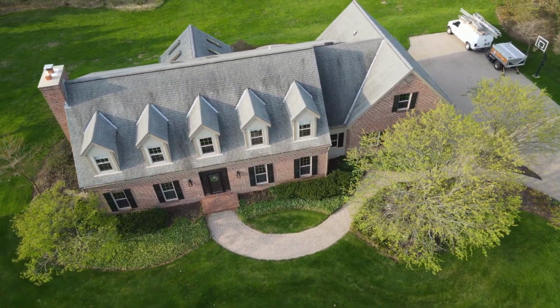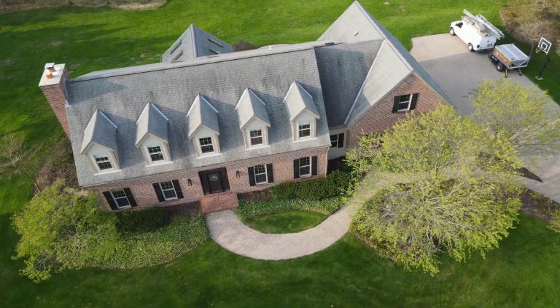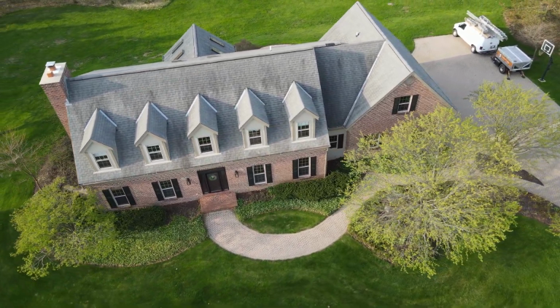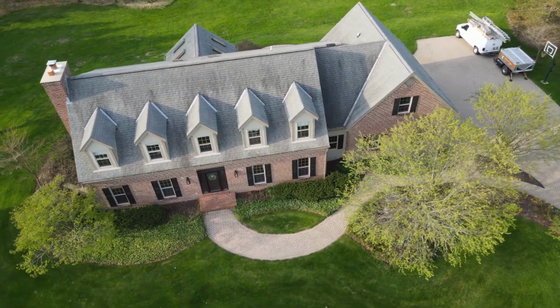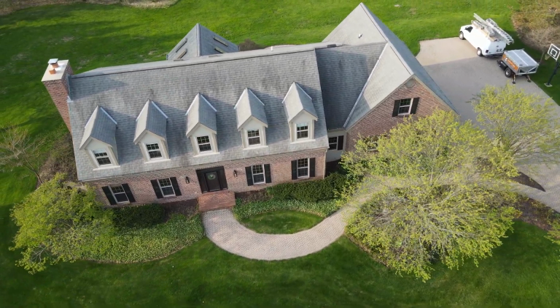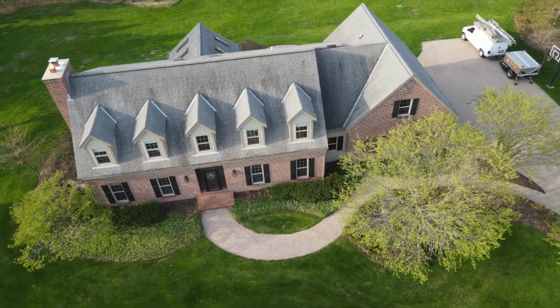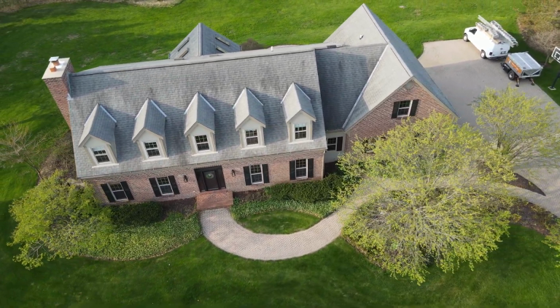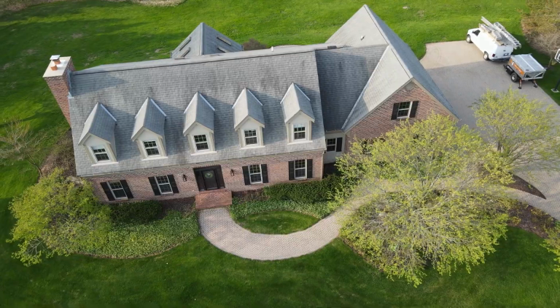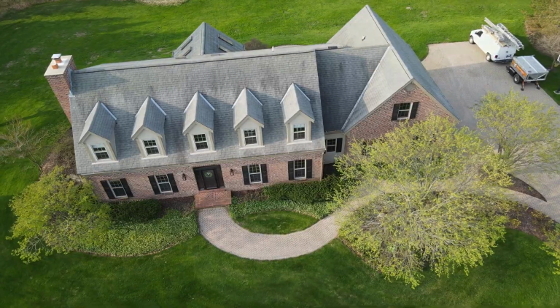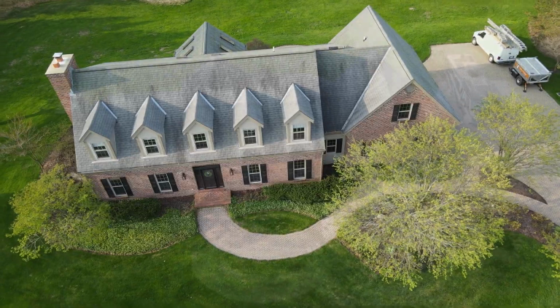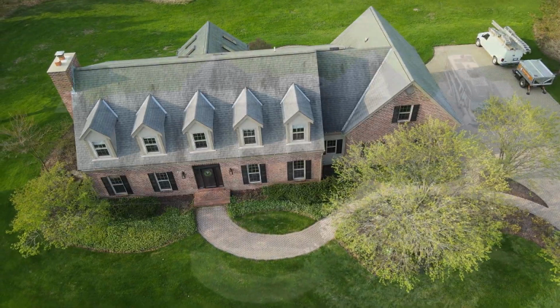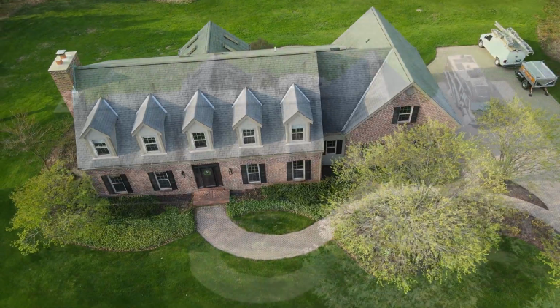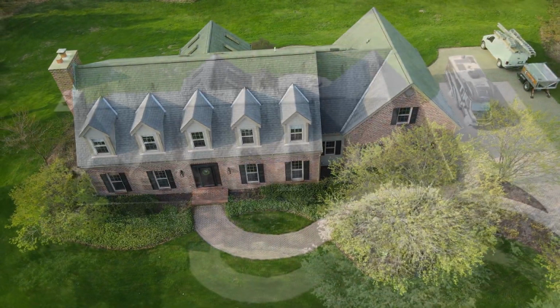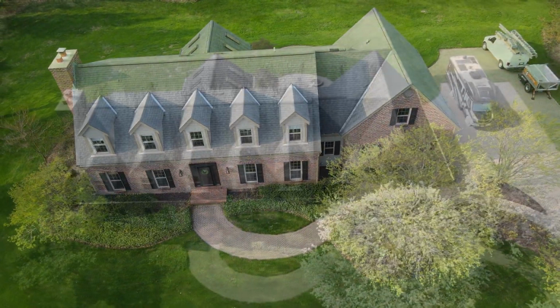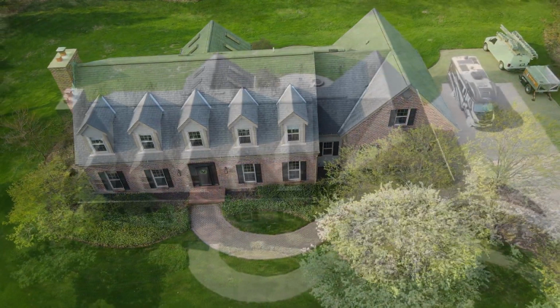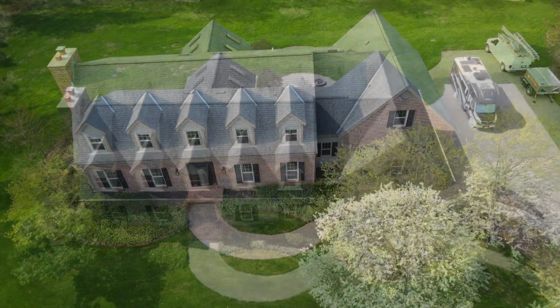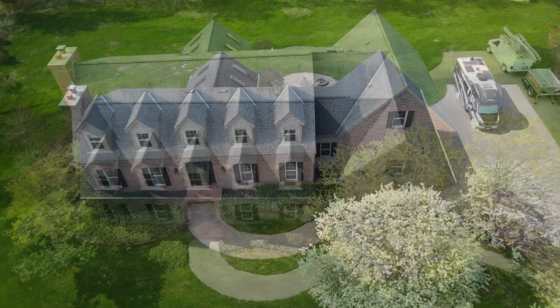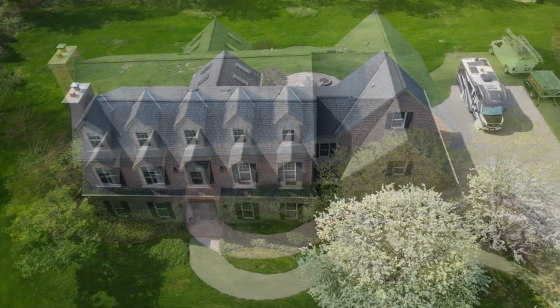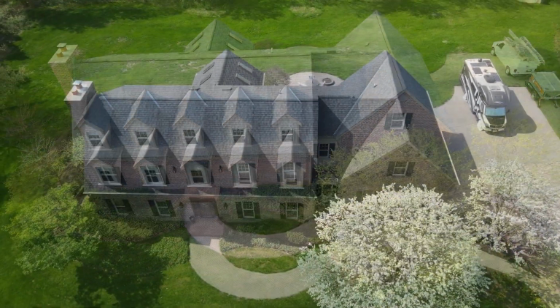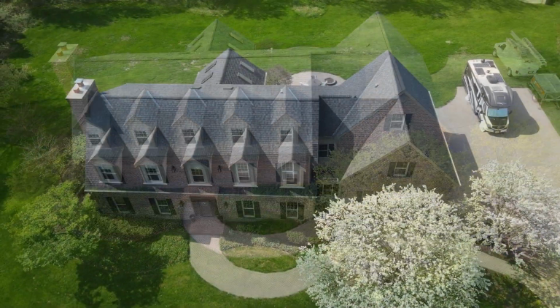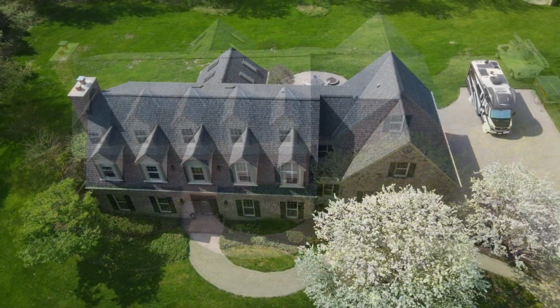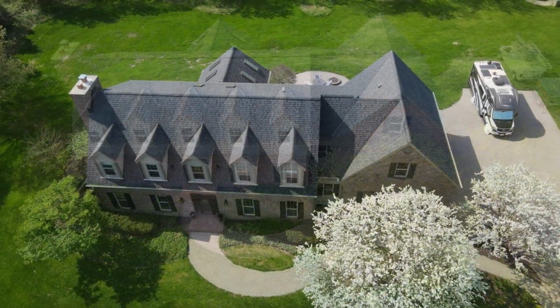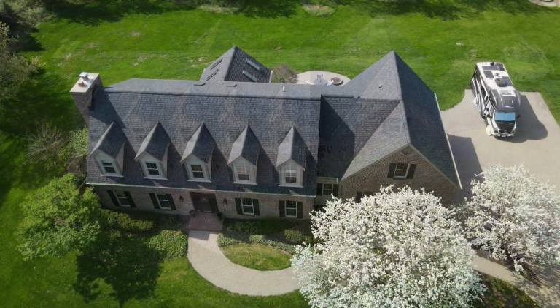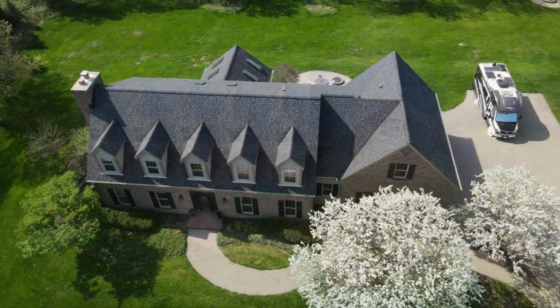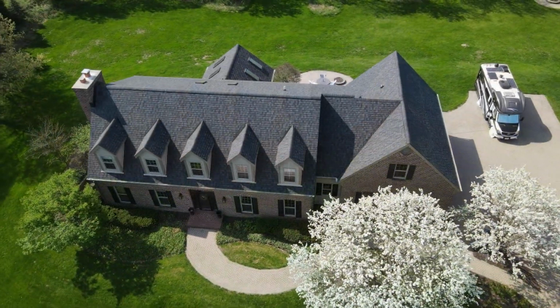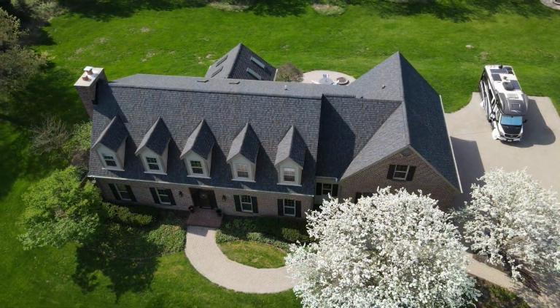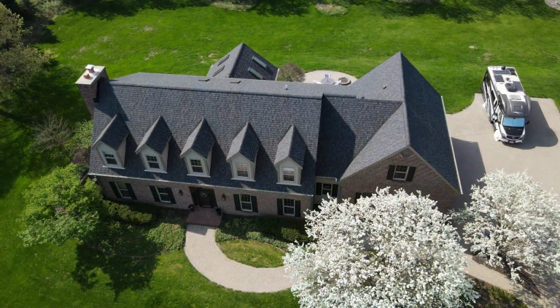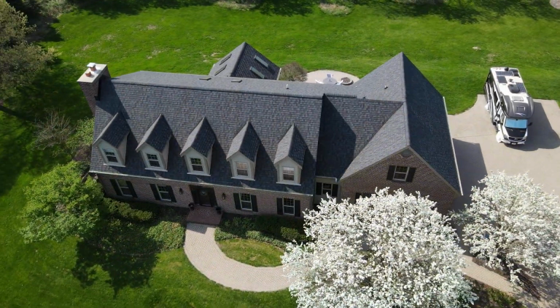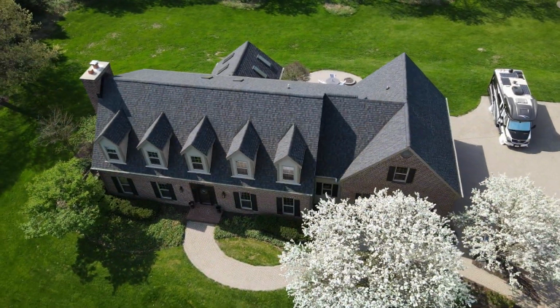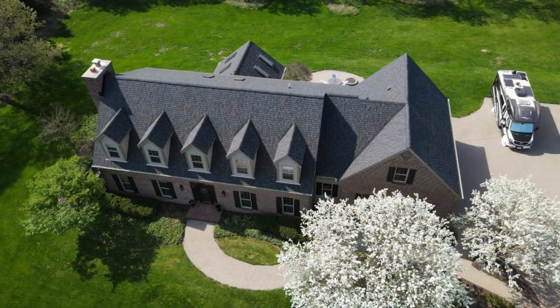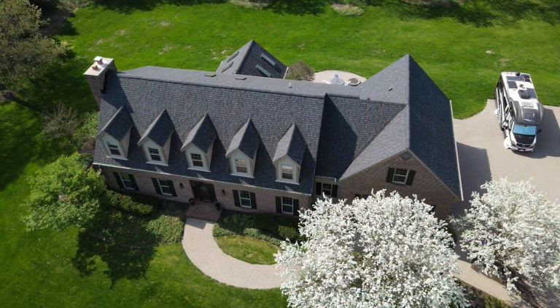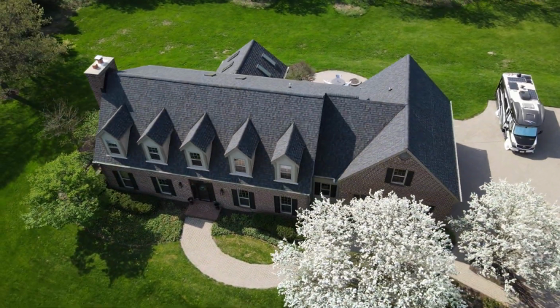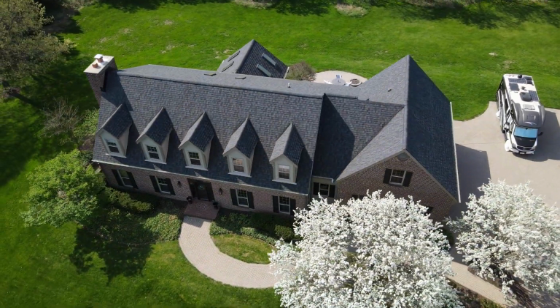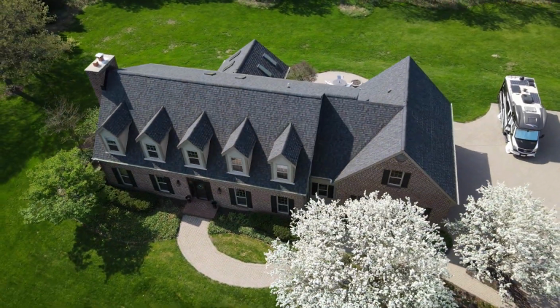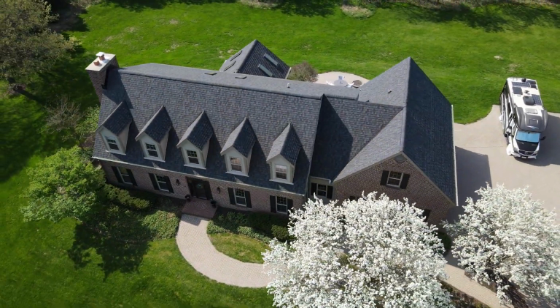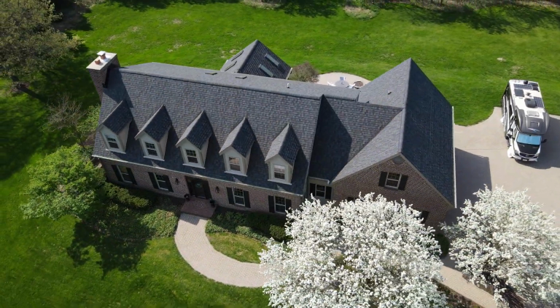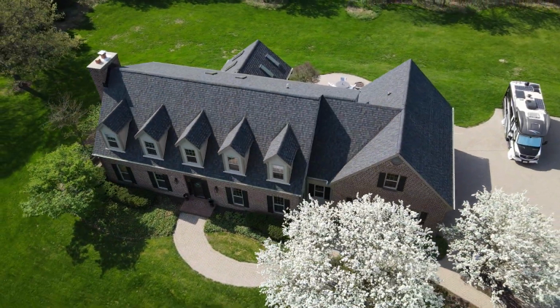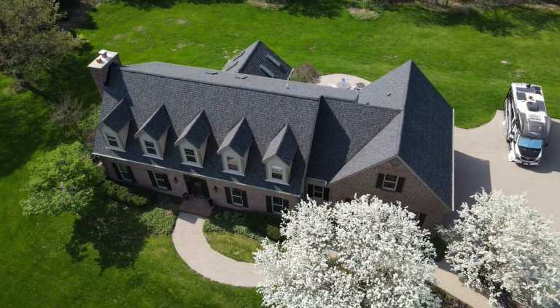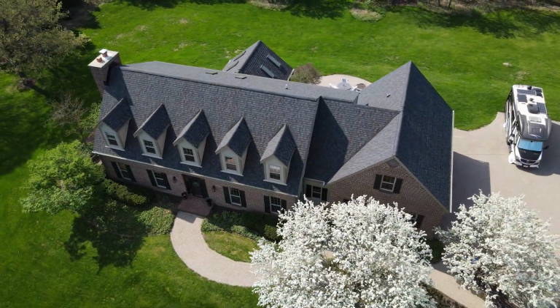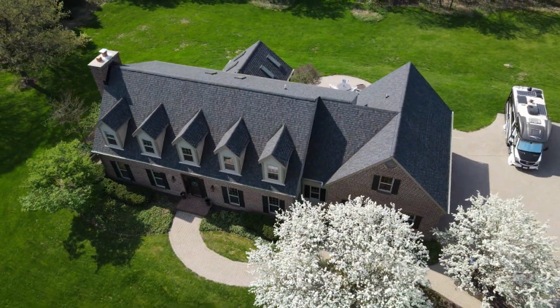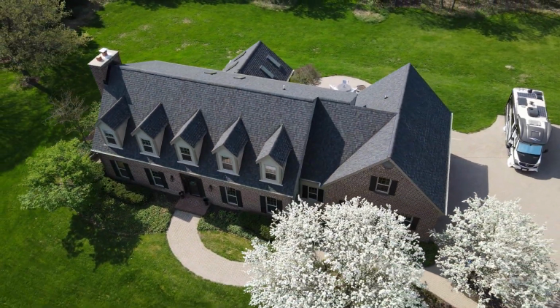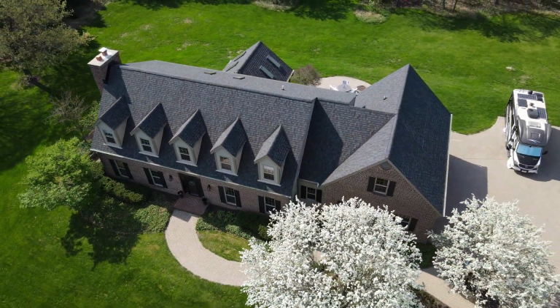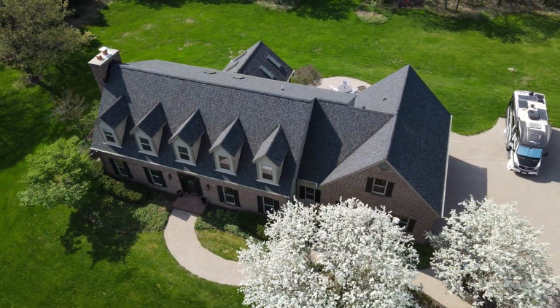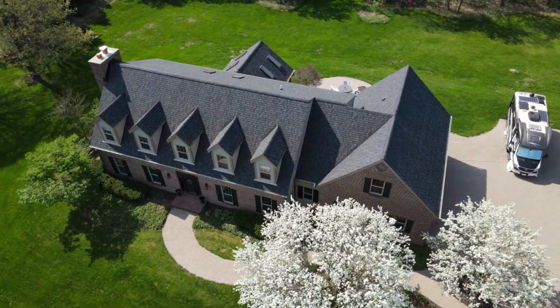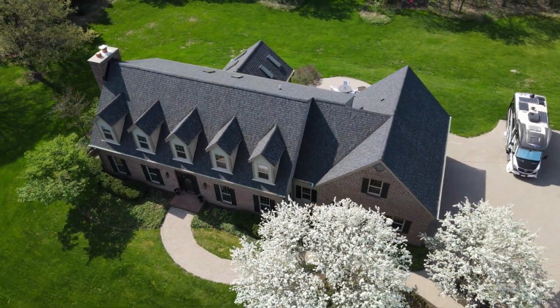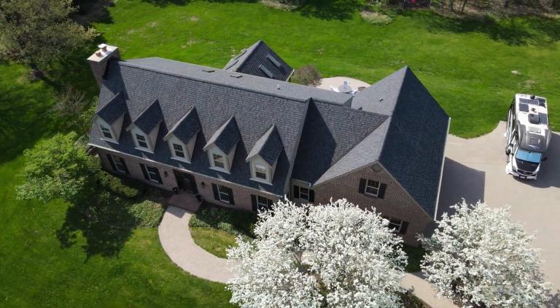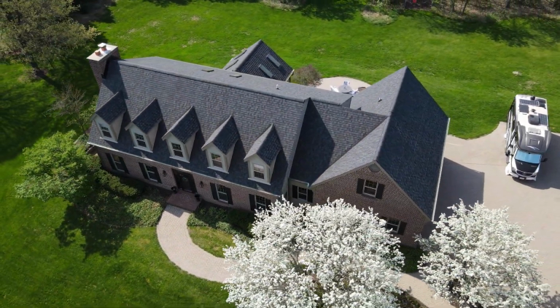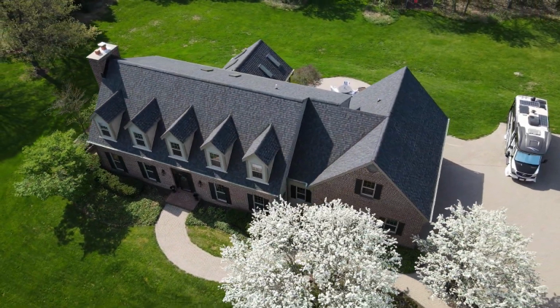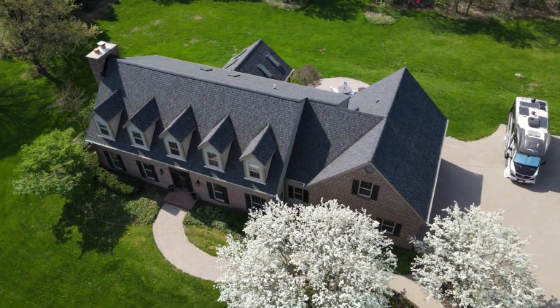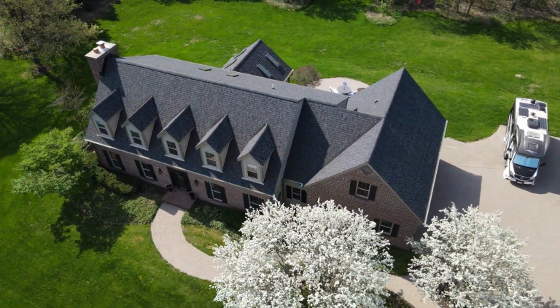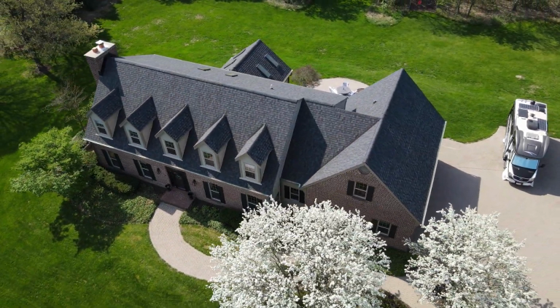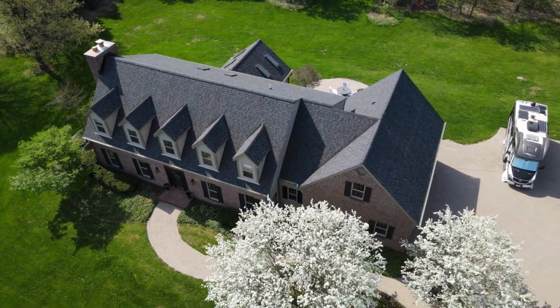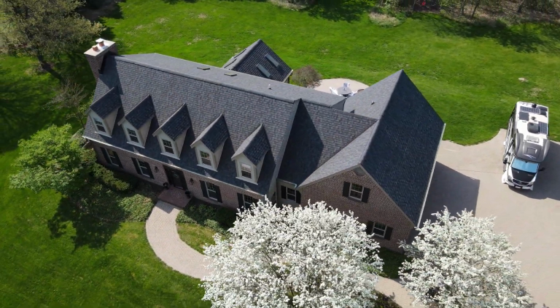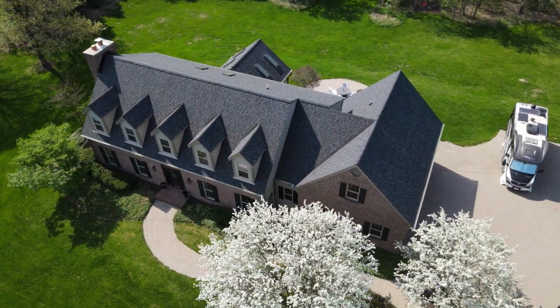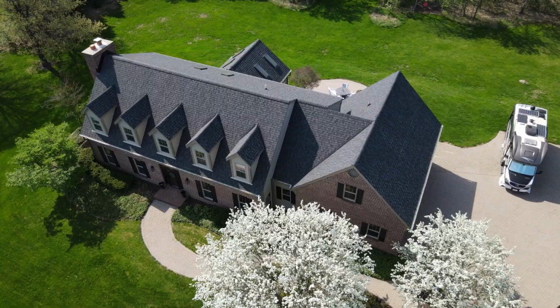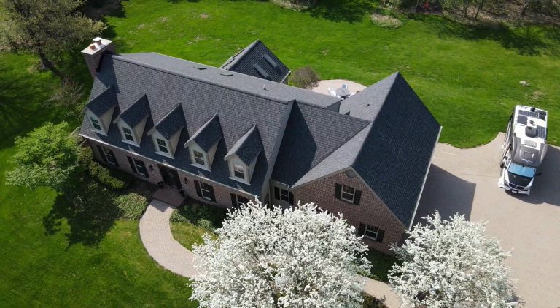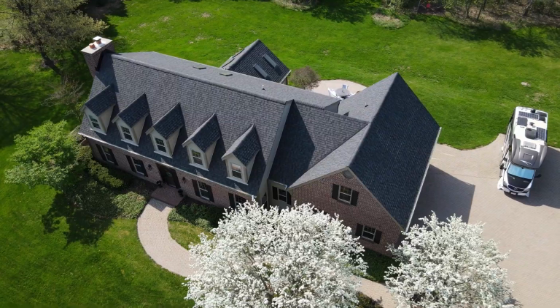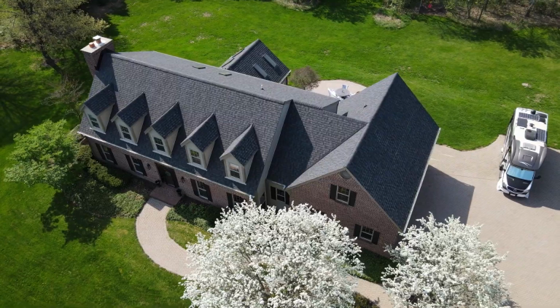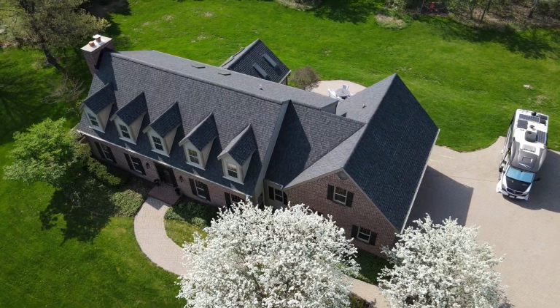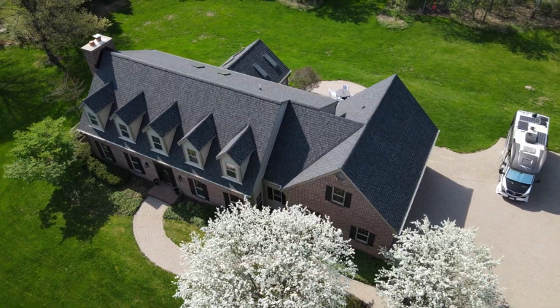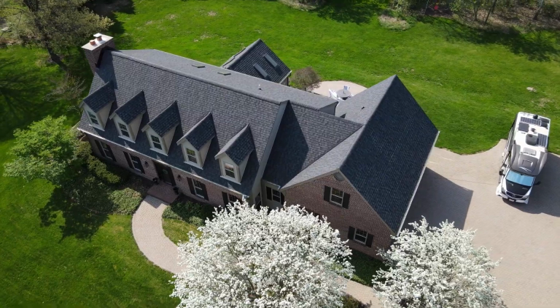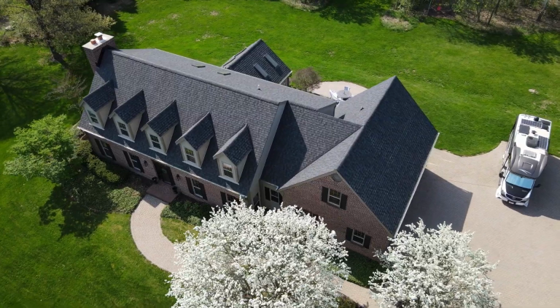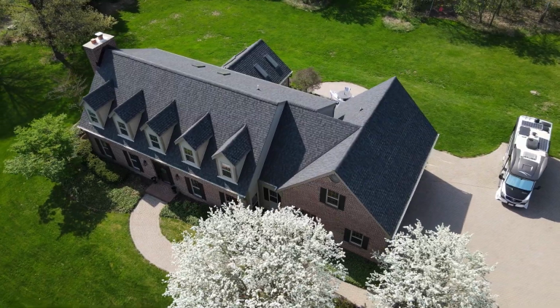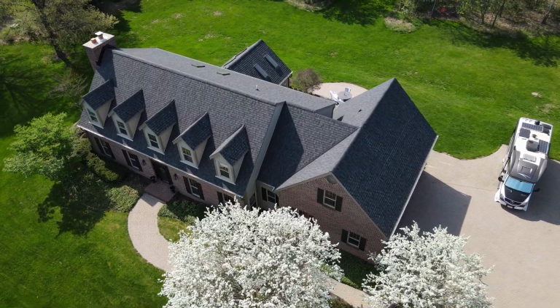As you can see, it's quite a drastic difference here in just the whole curb appeal with this beautiful new roof.